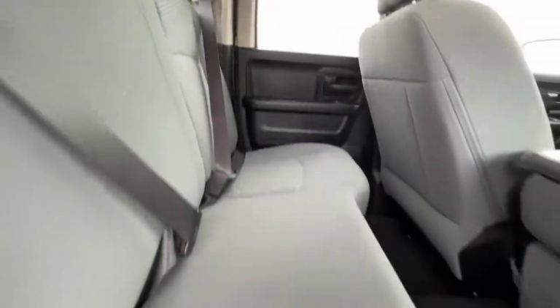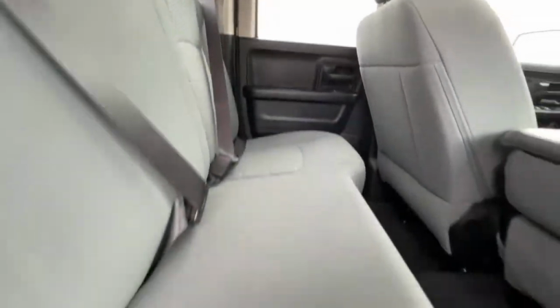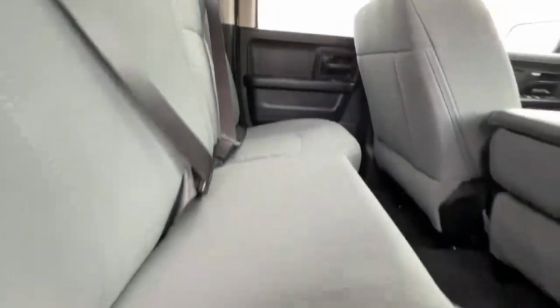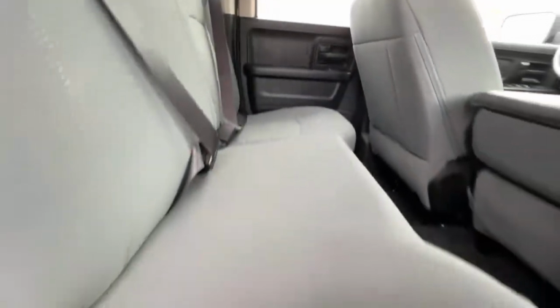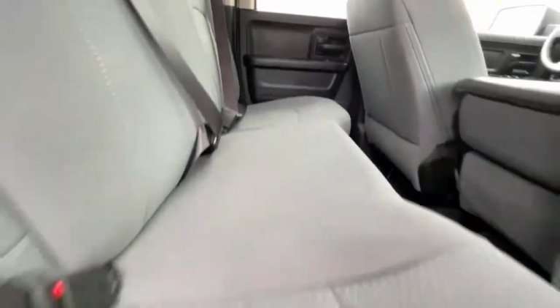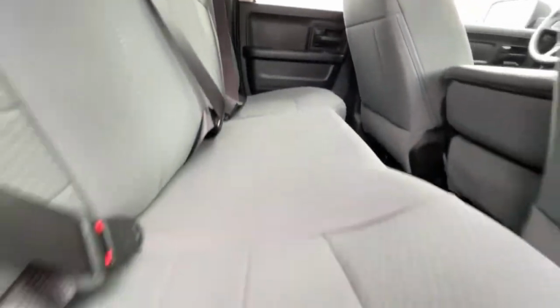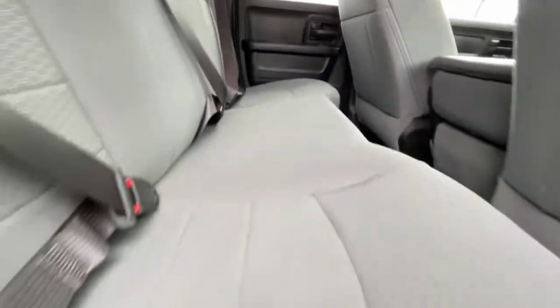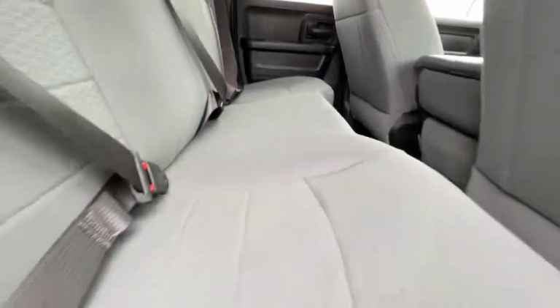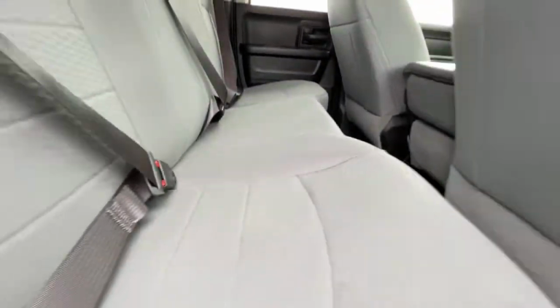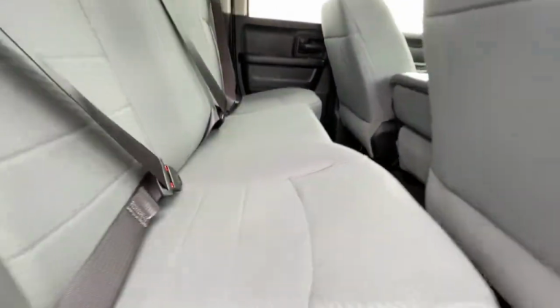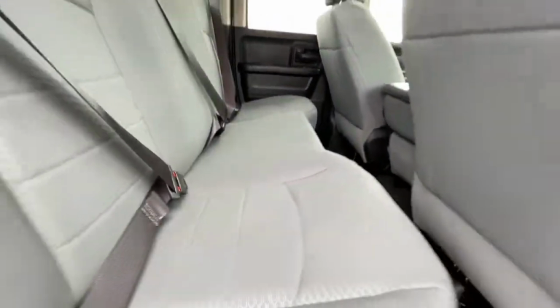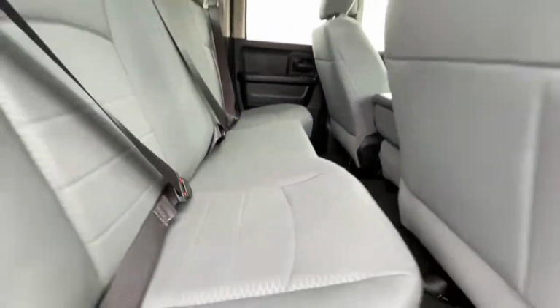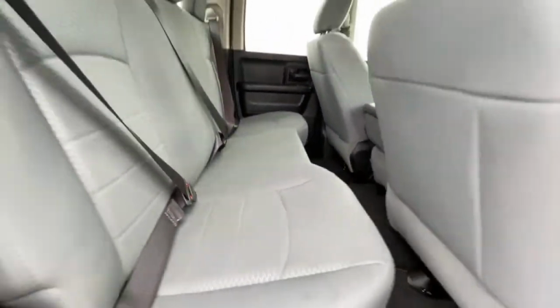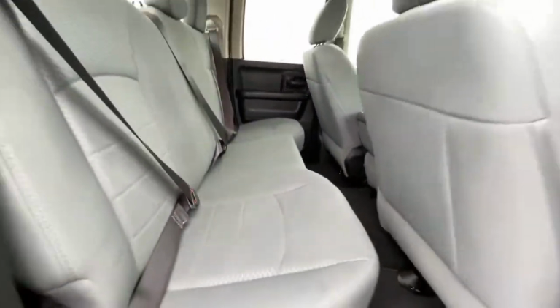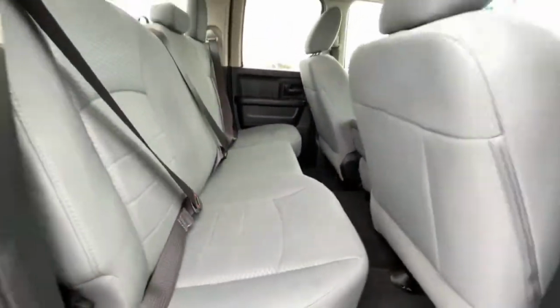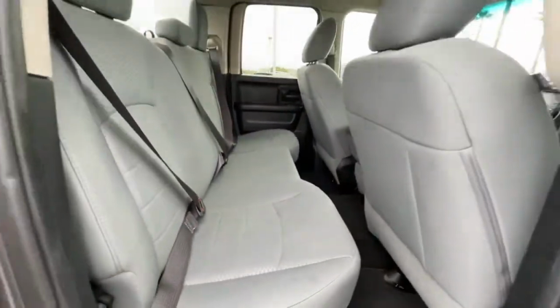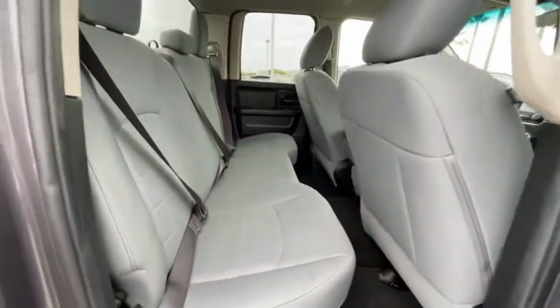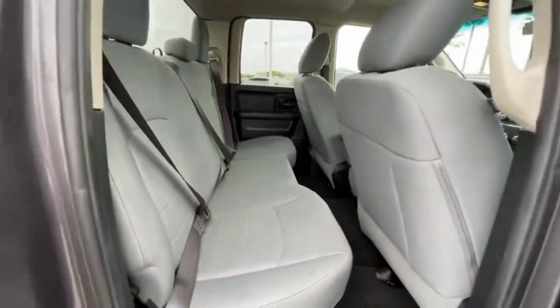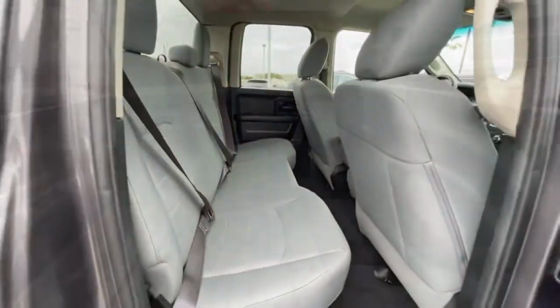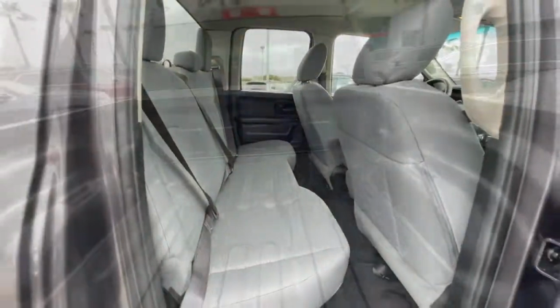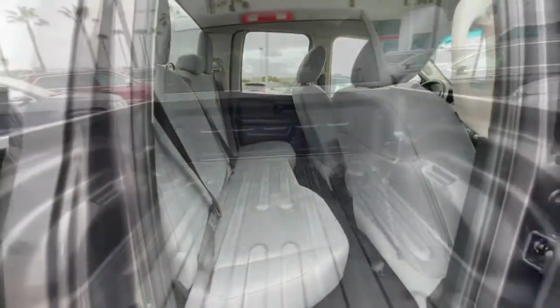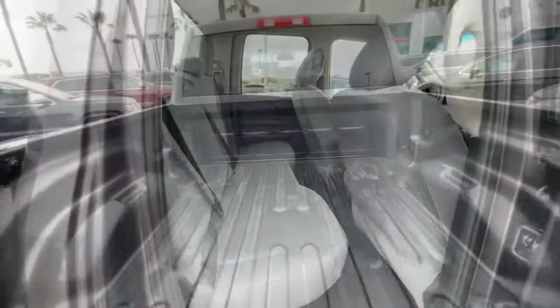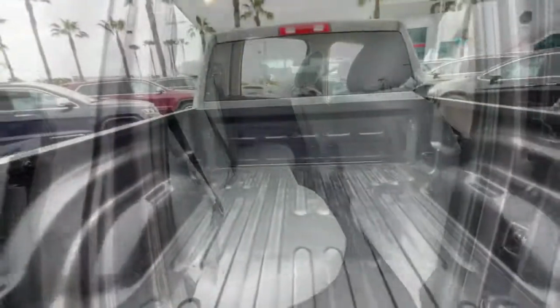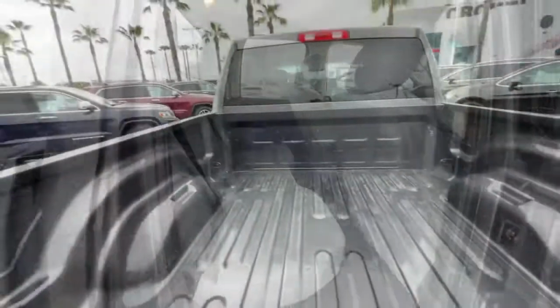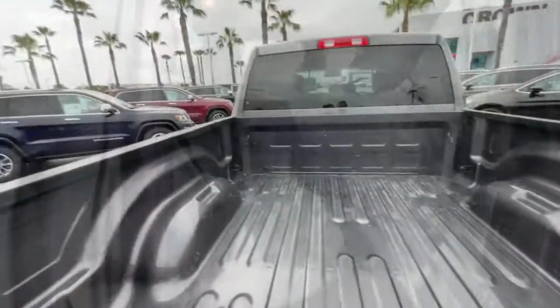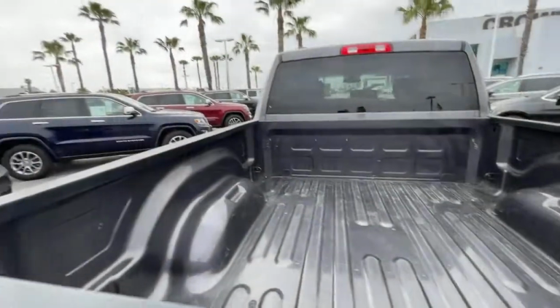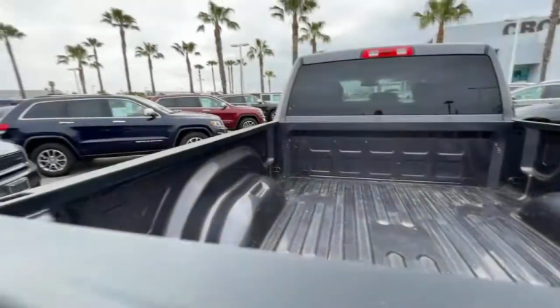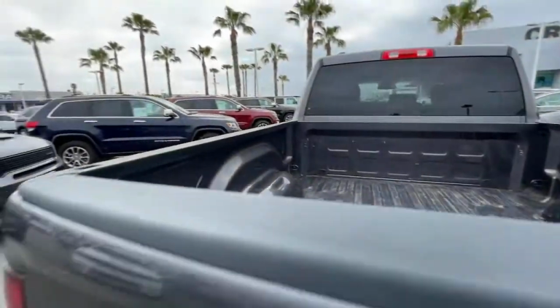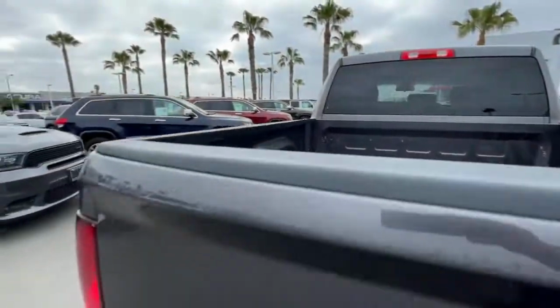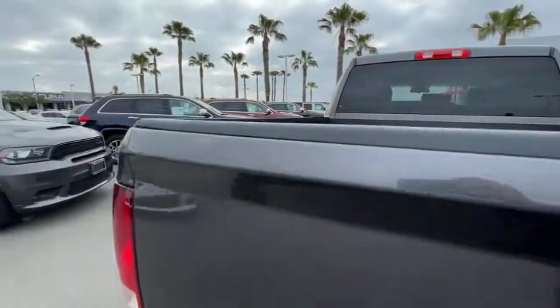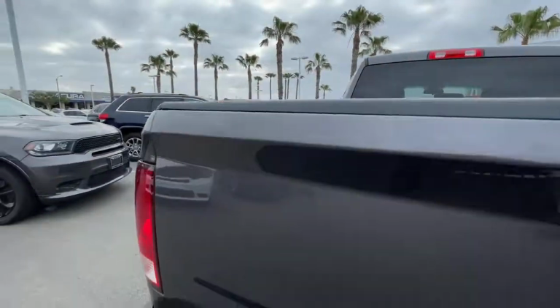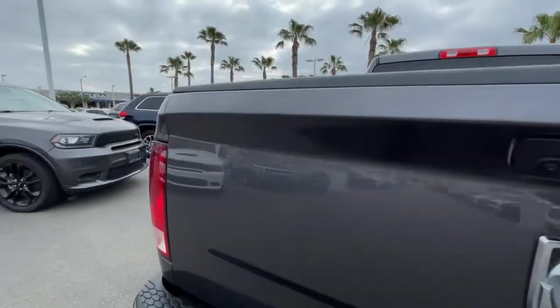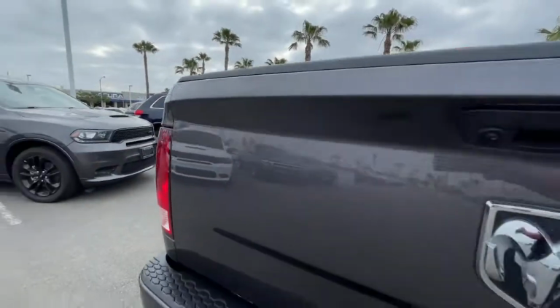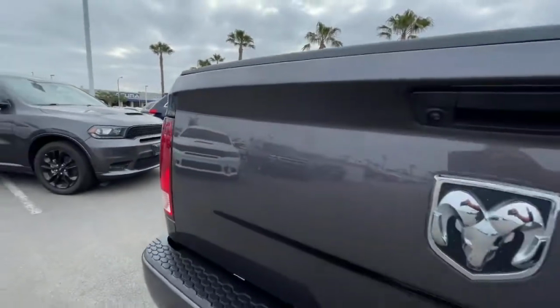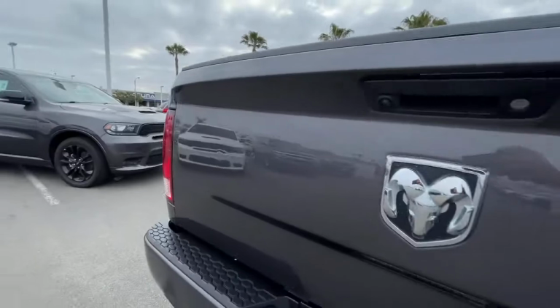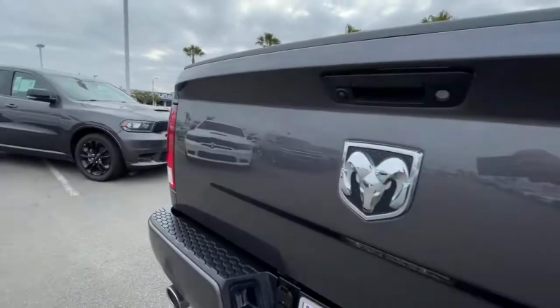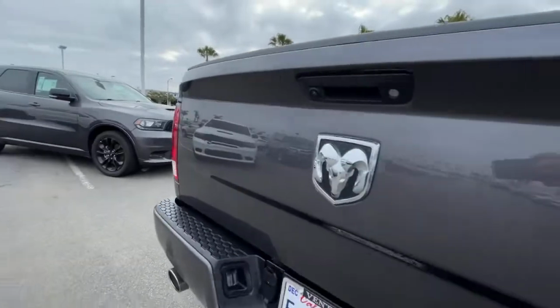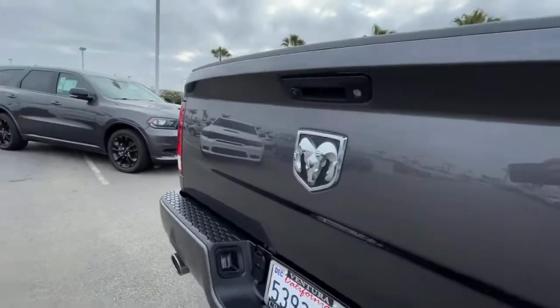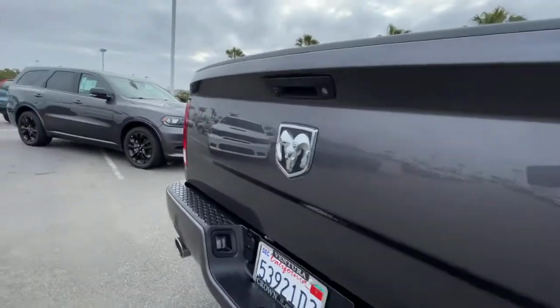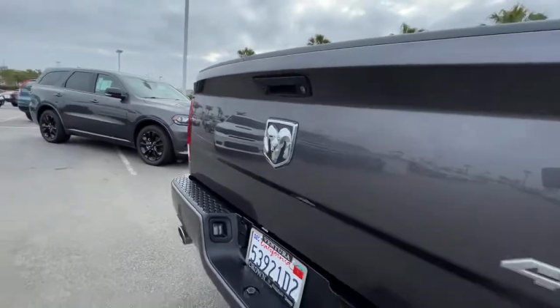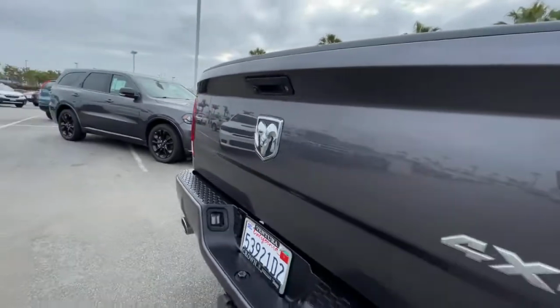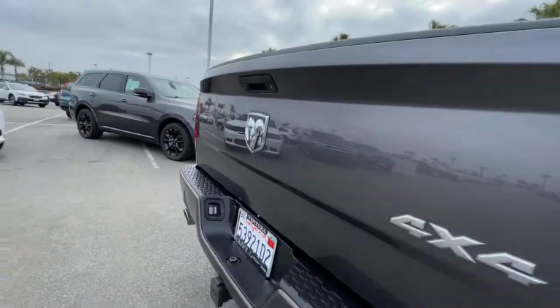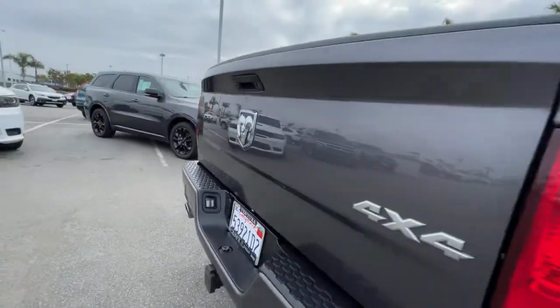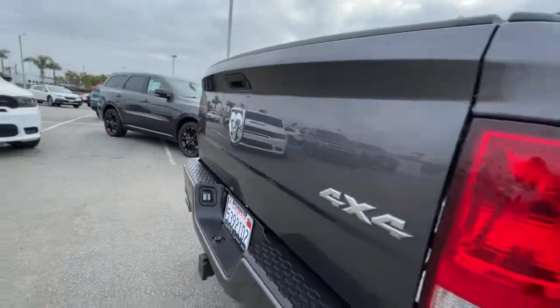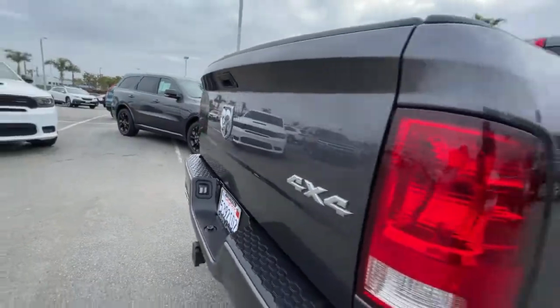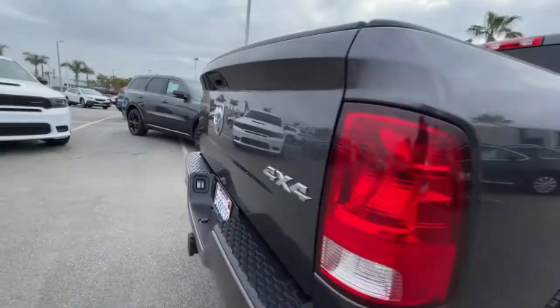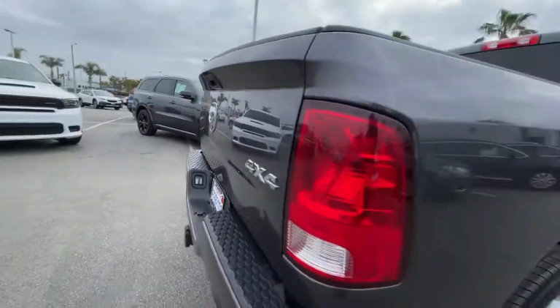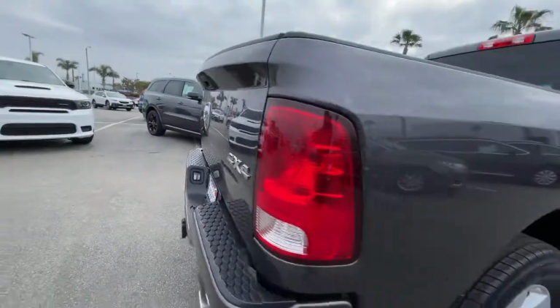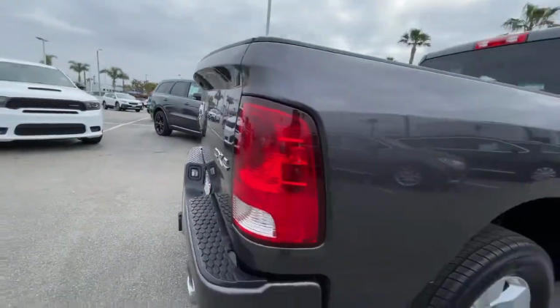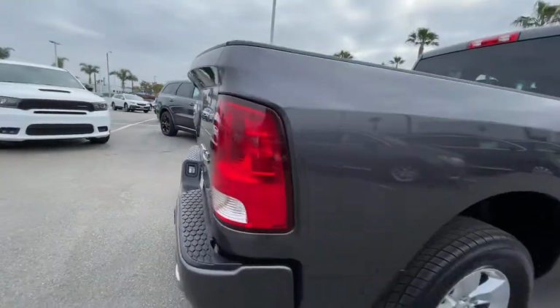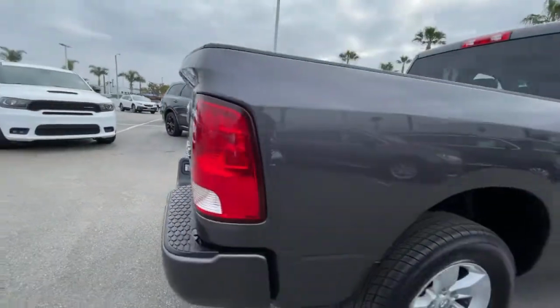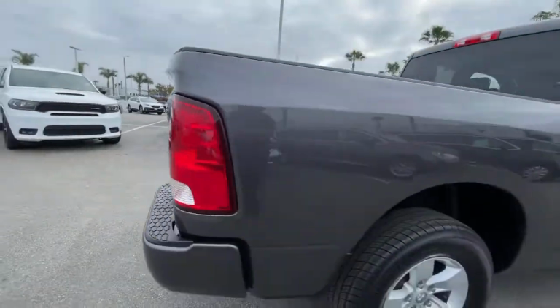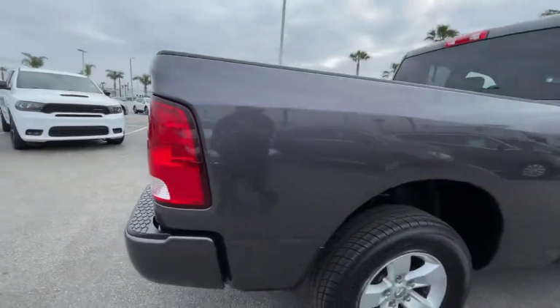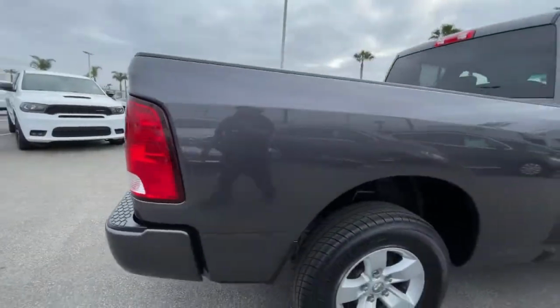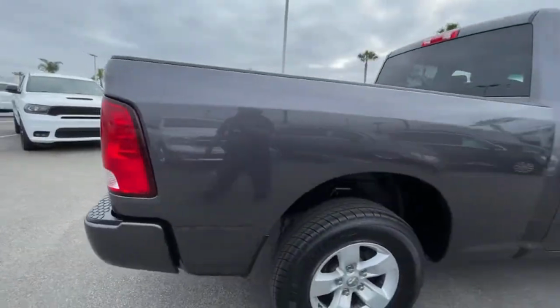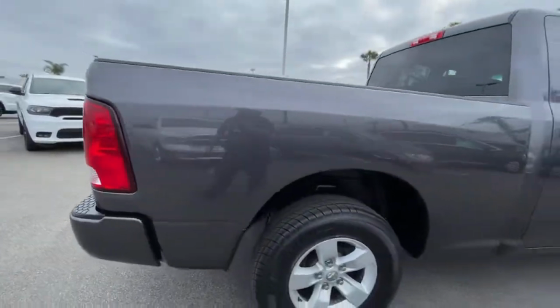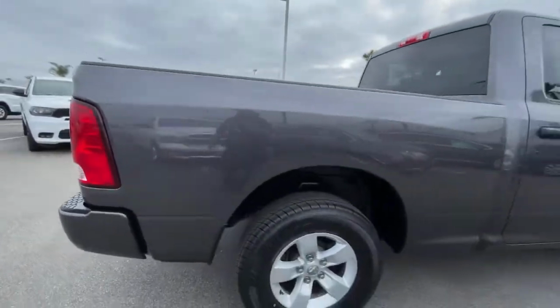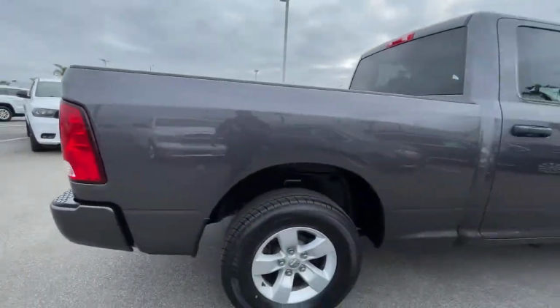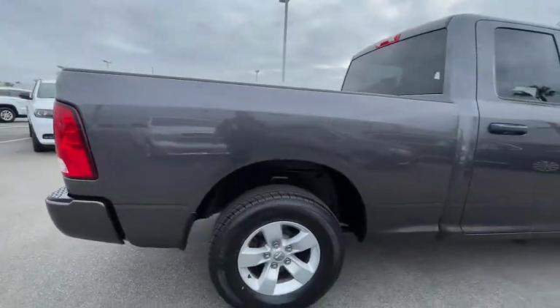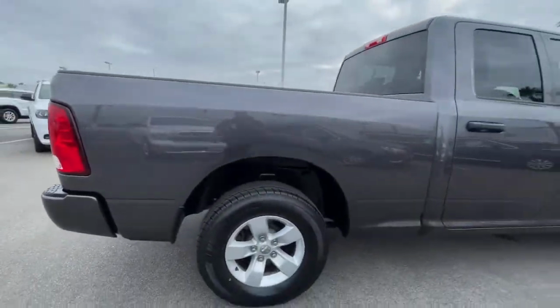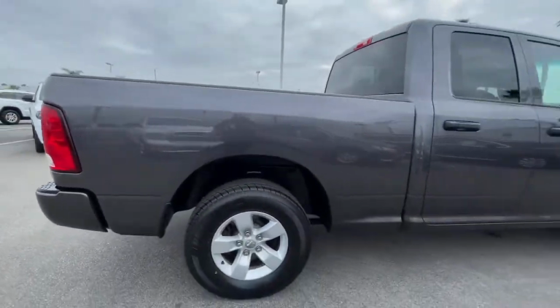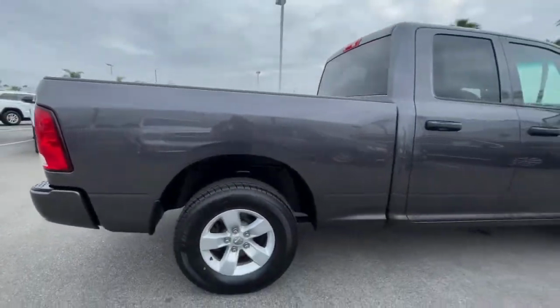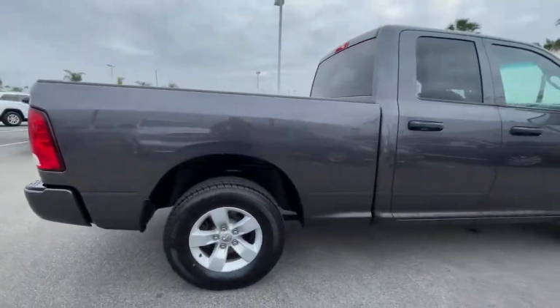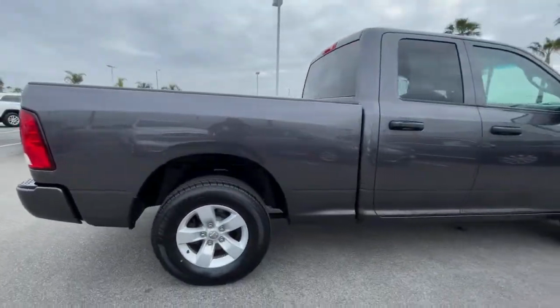Four-wheel drive, heated mirrors, aluminum wheels, stability control, traction control, split bench seat.